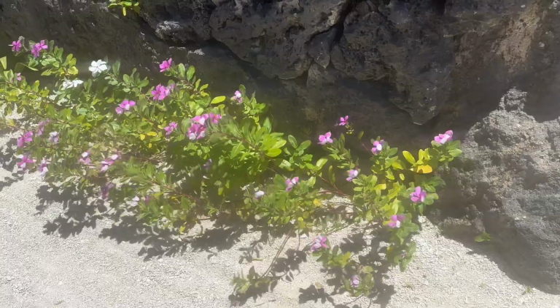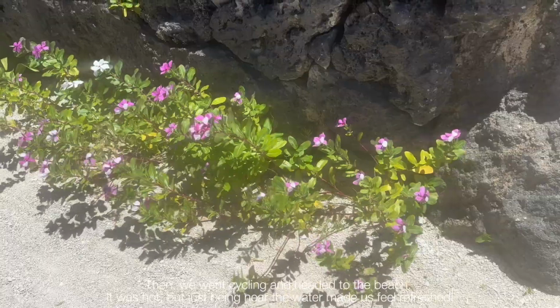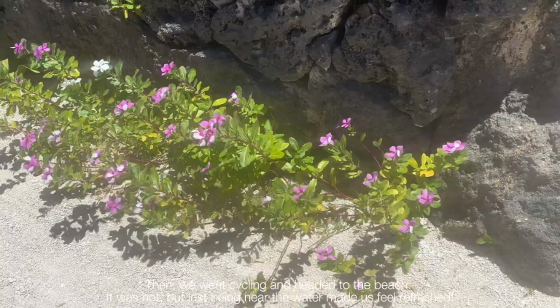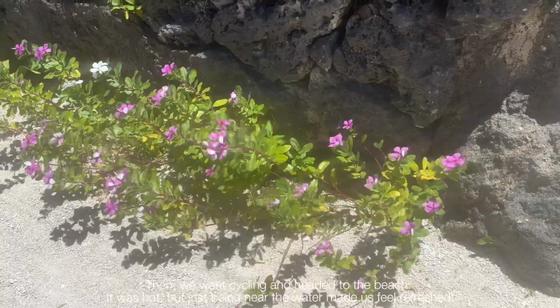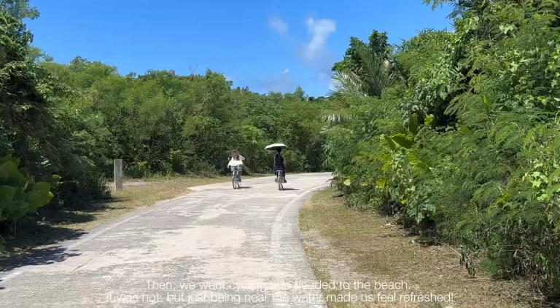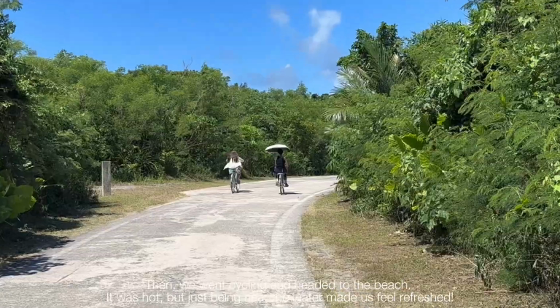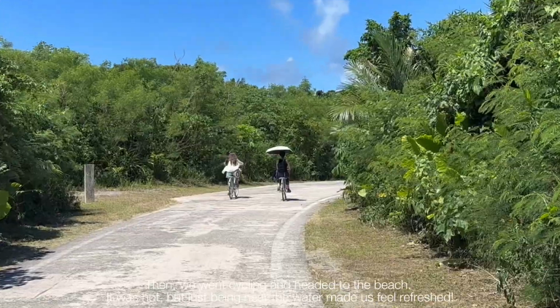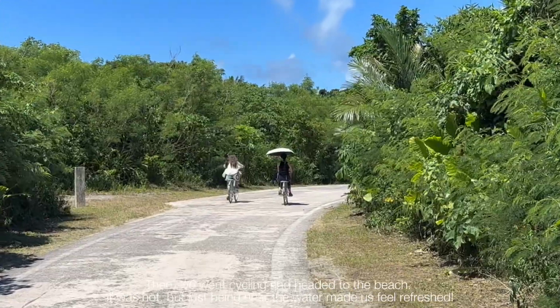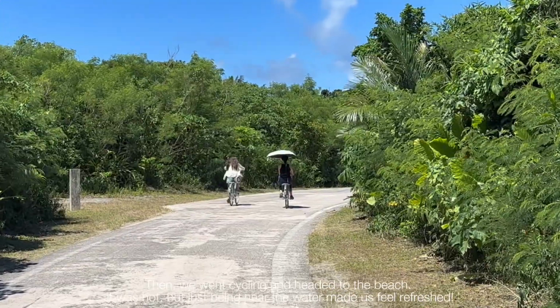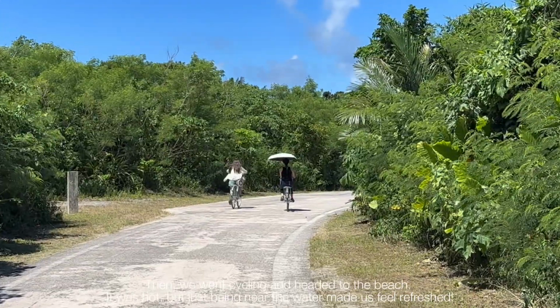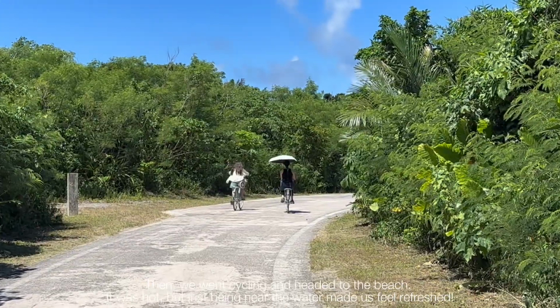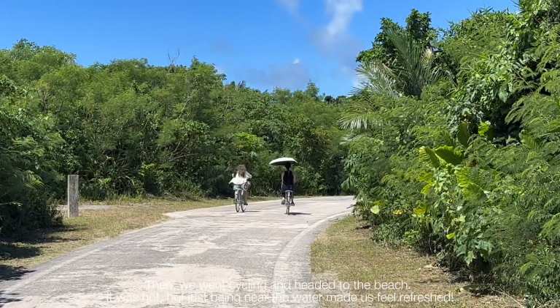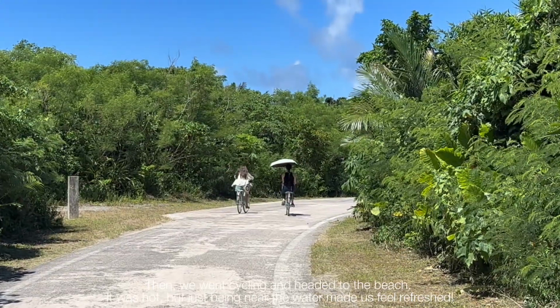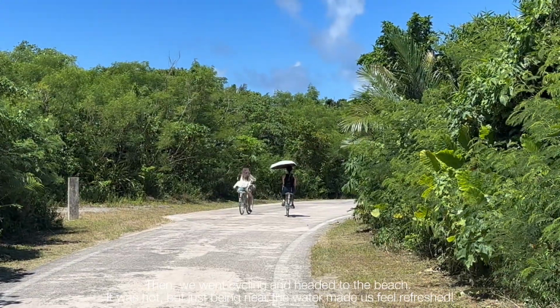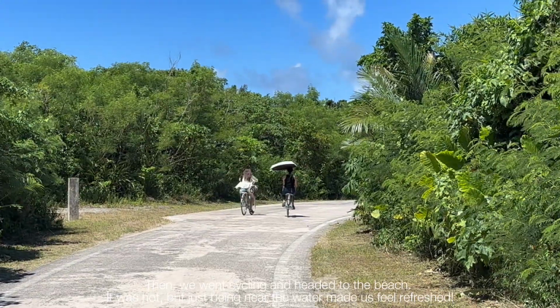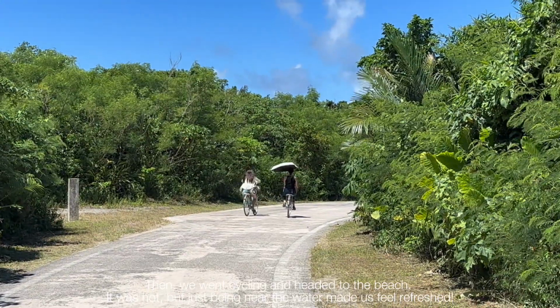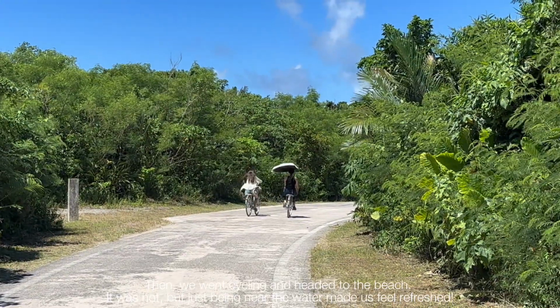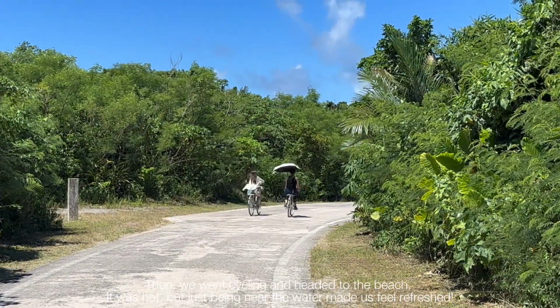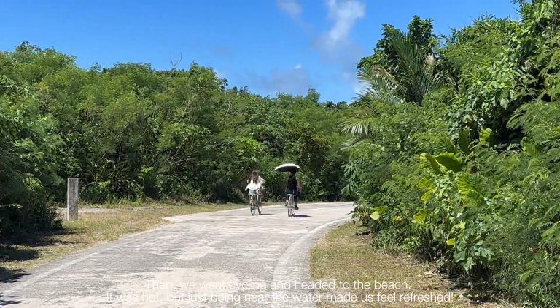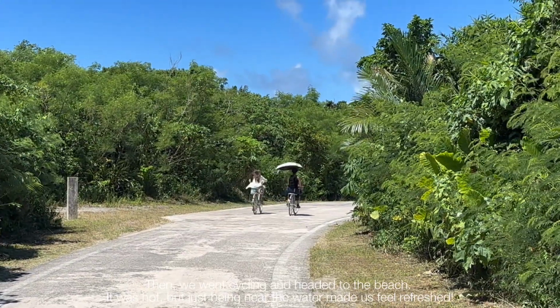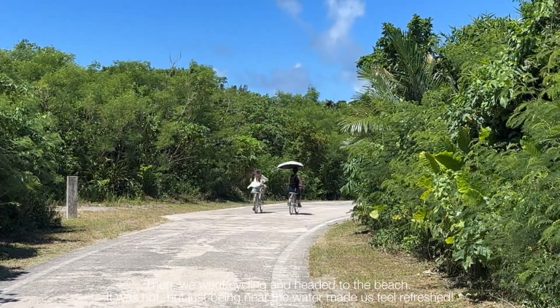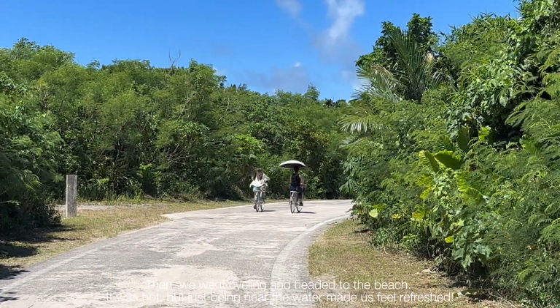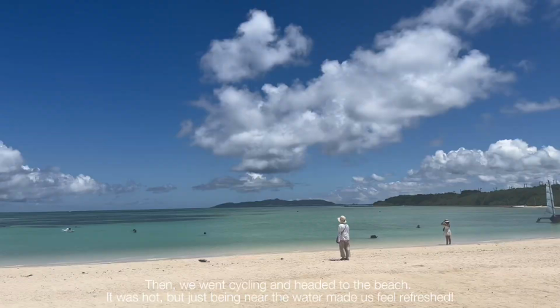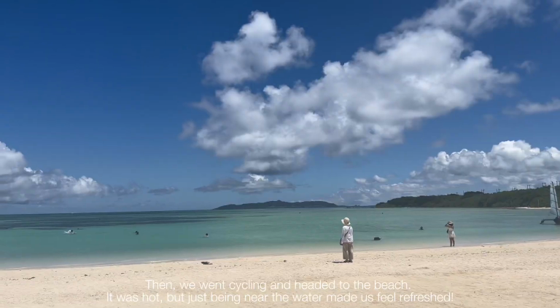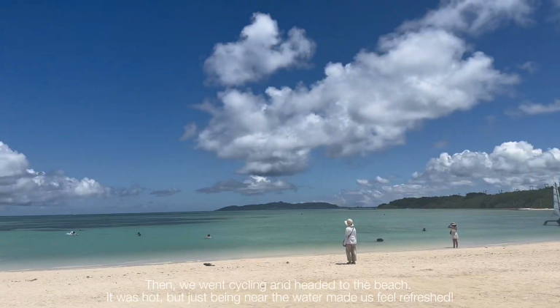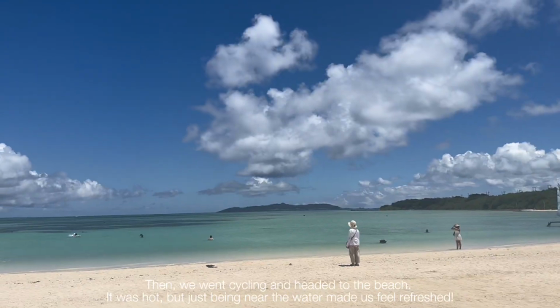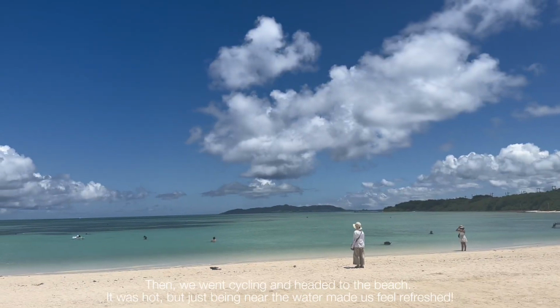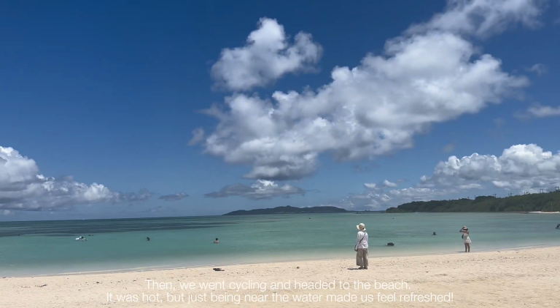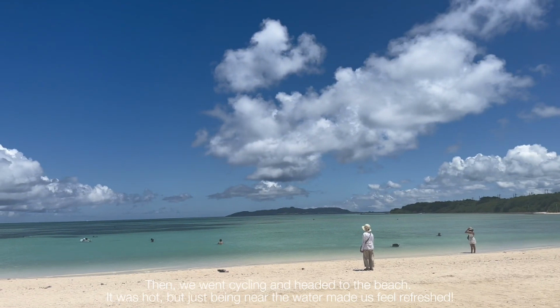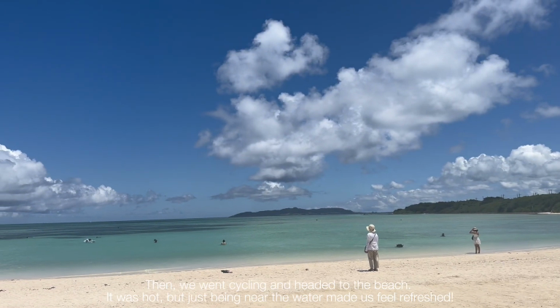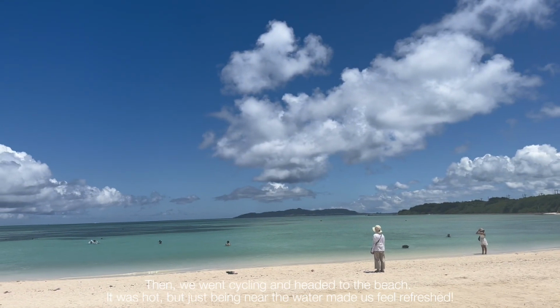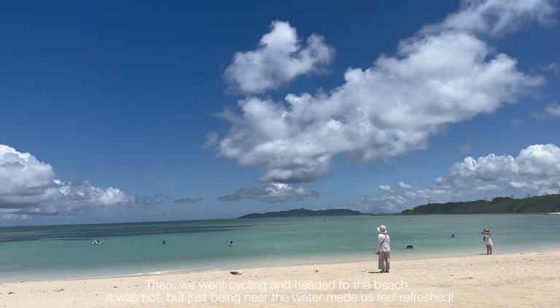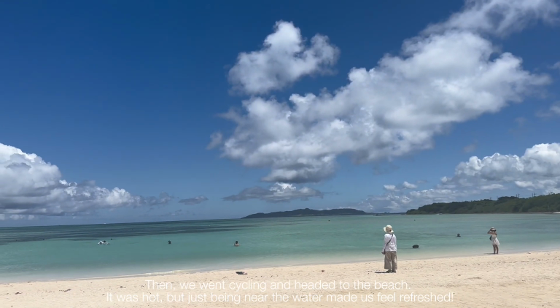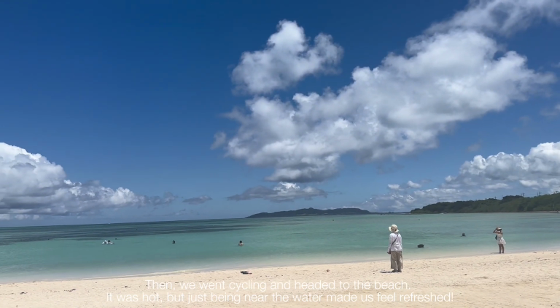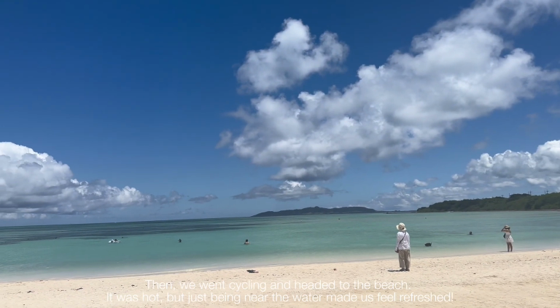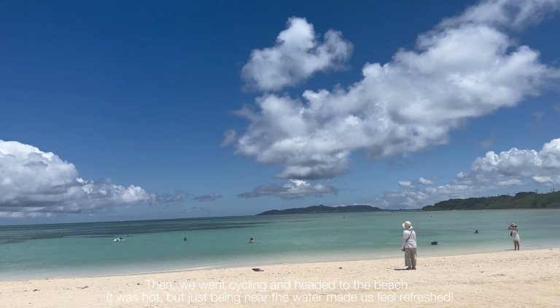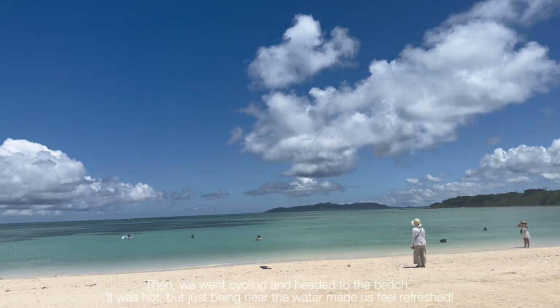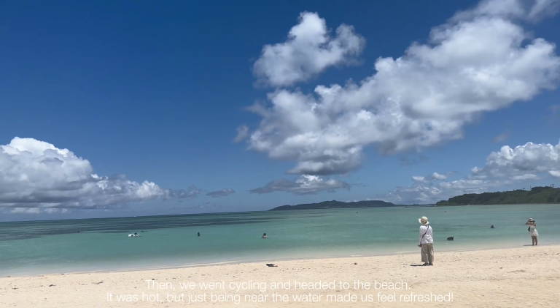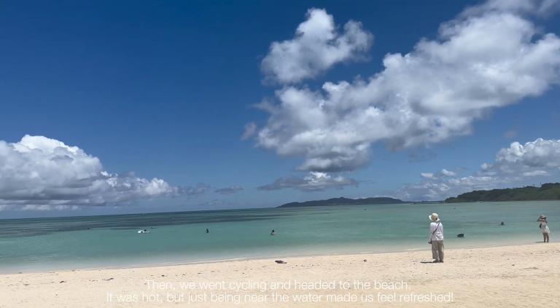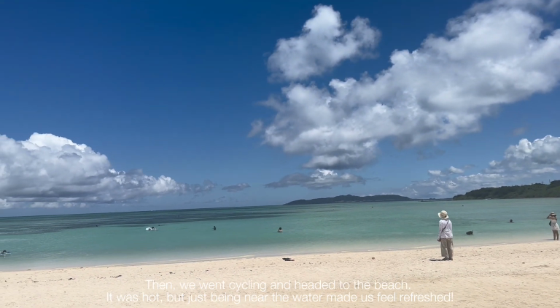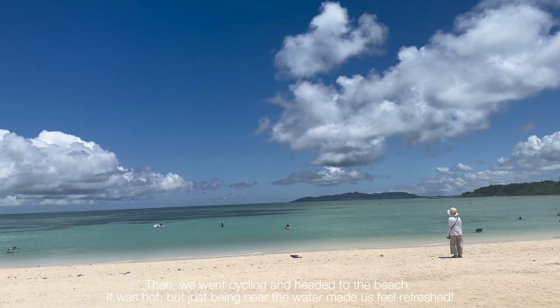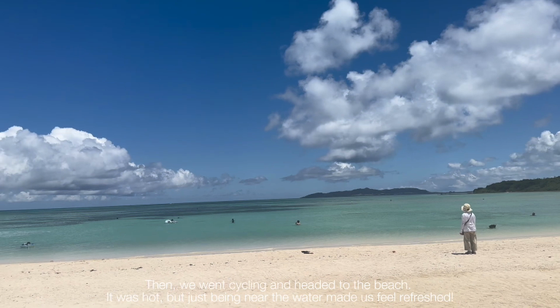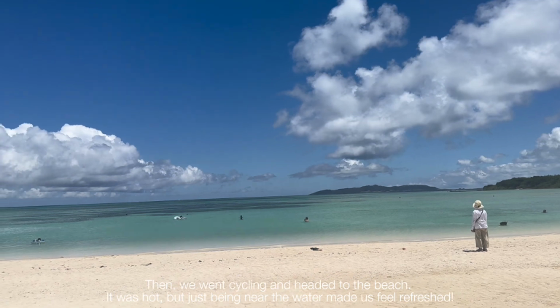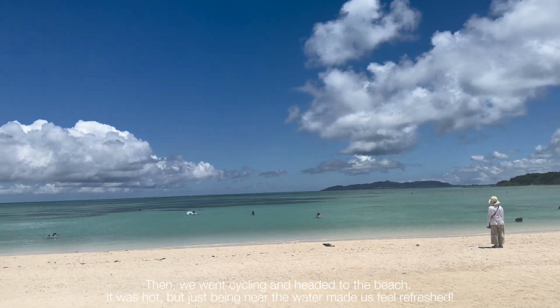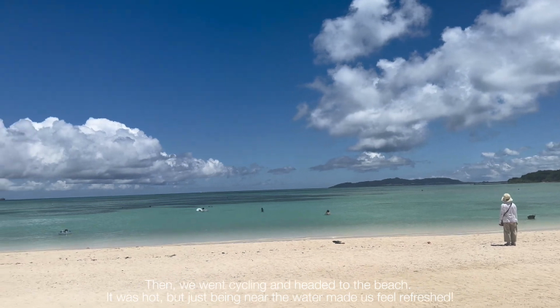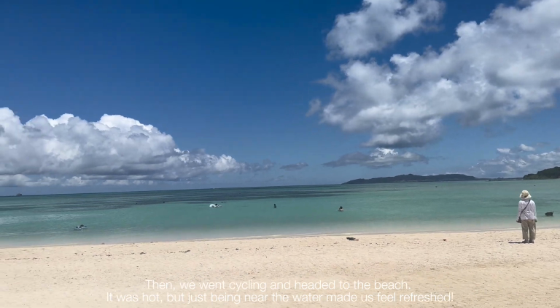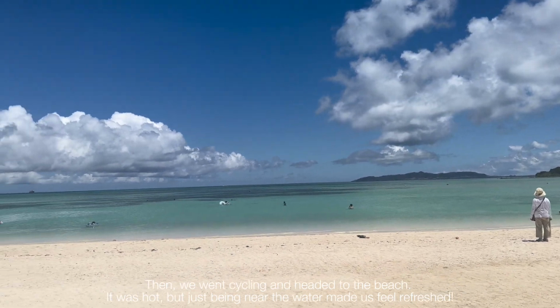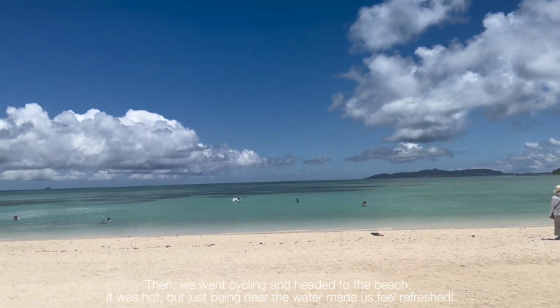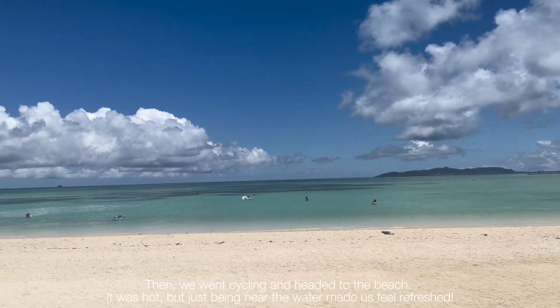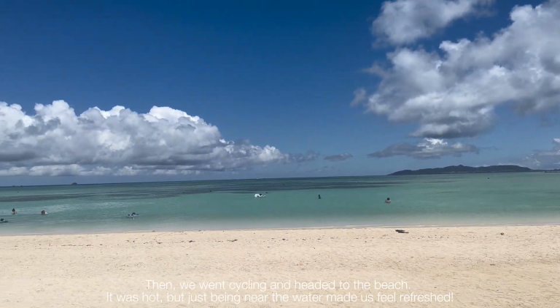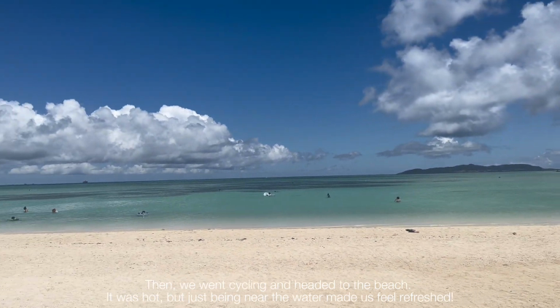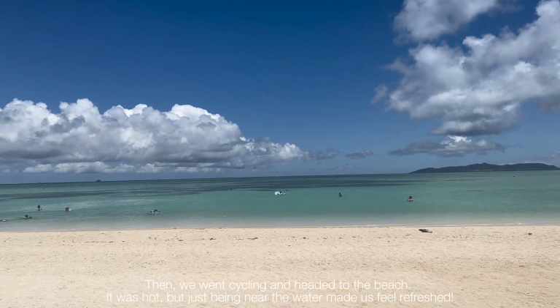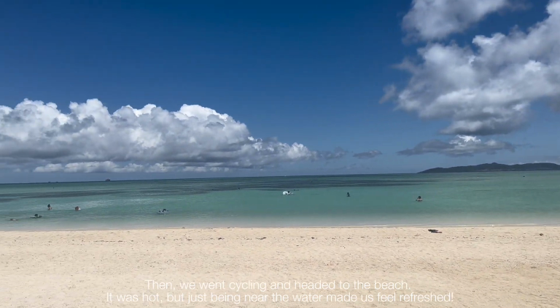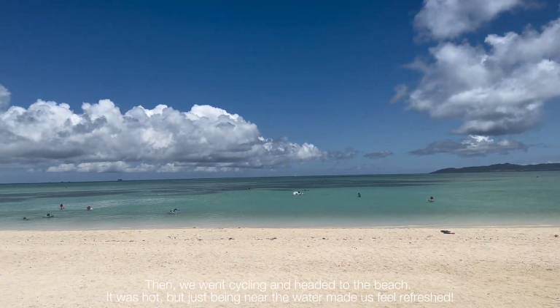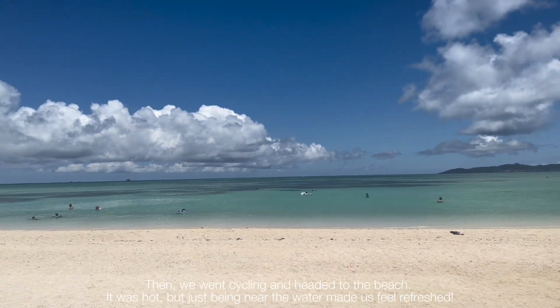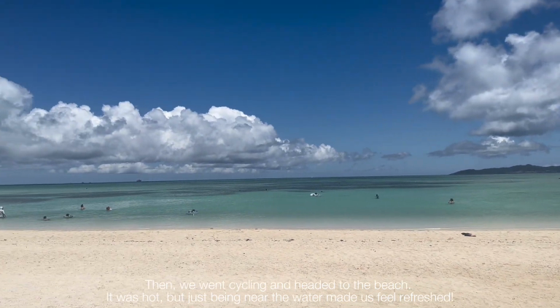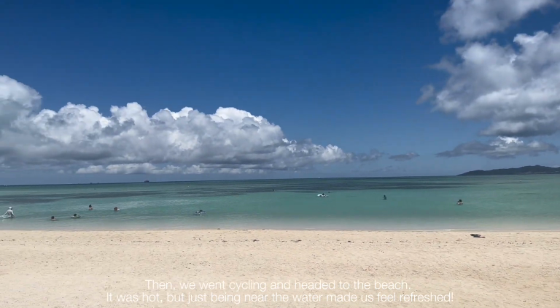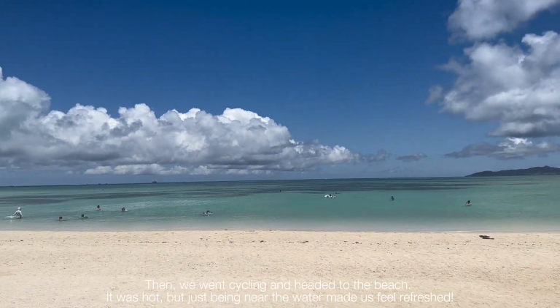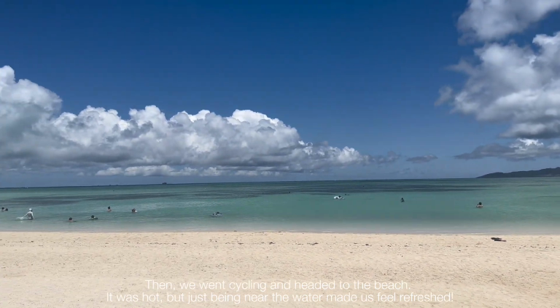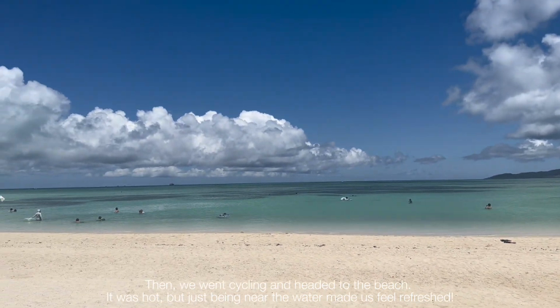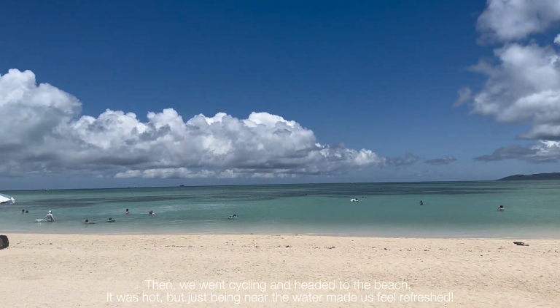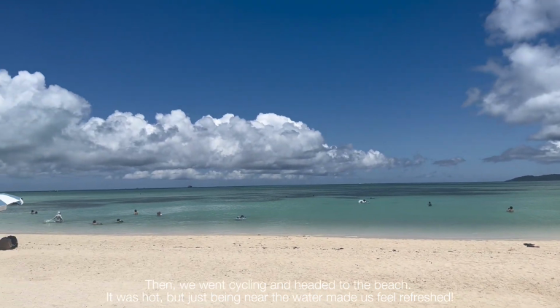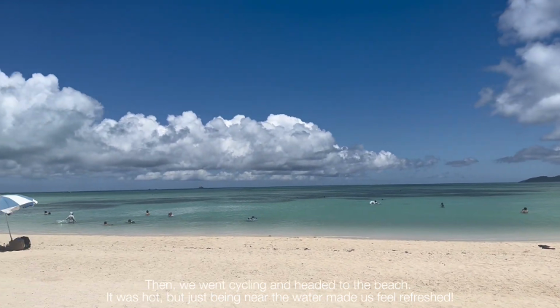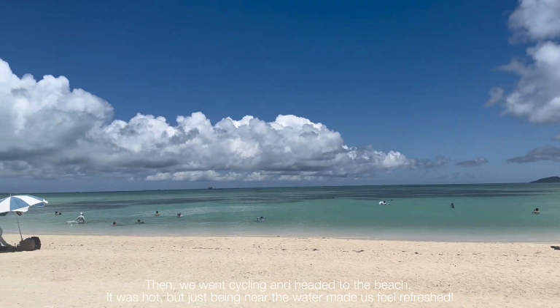Then we went cycling and headed to the beach. It was so hot, but just being near the water made us feel refreshed.